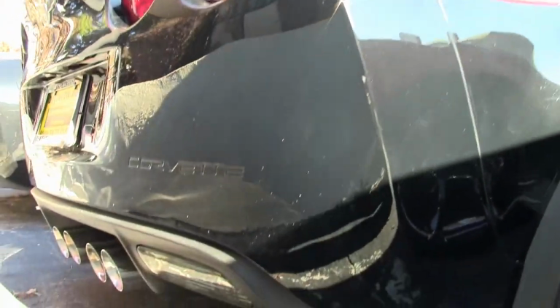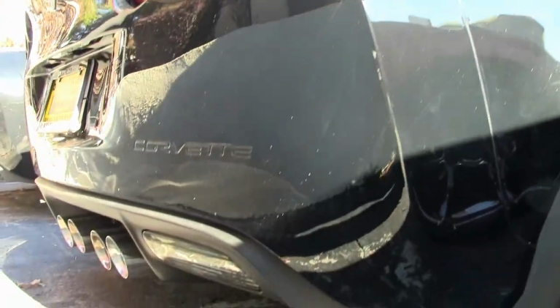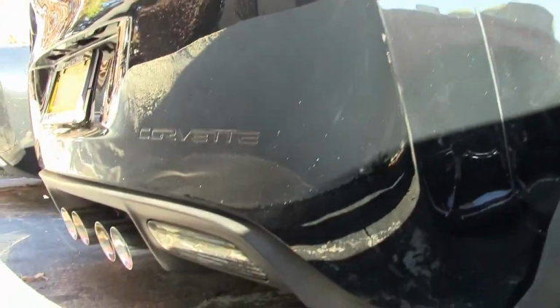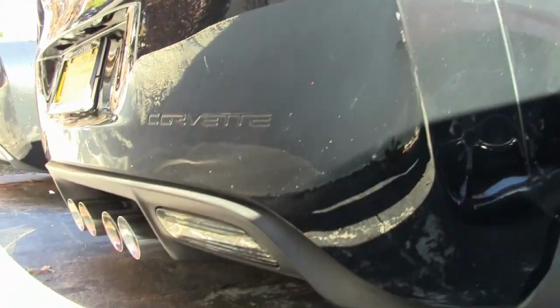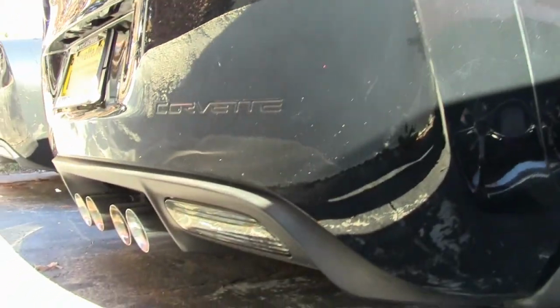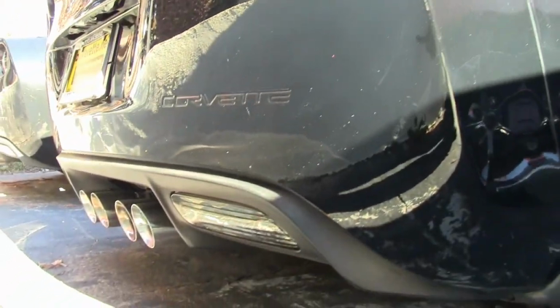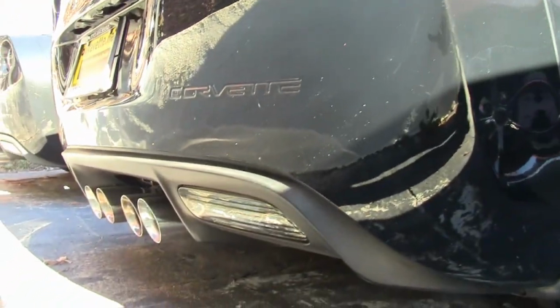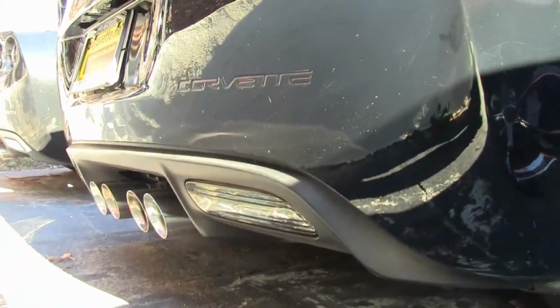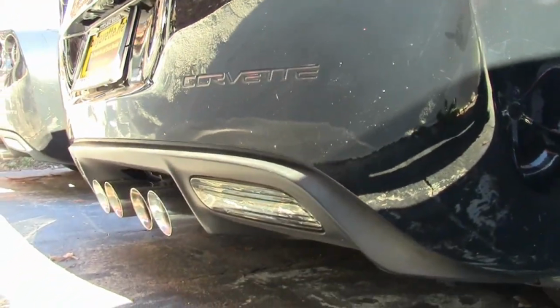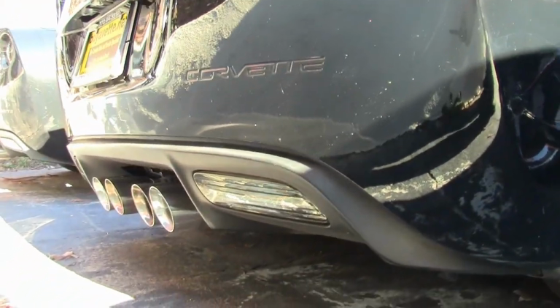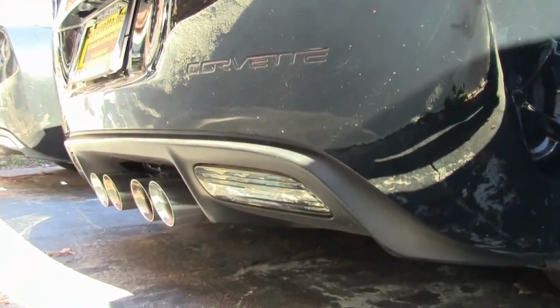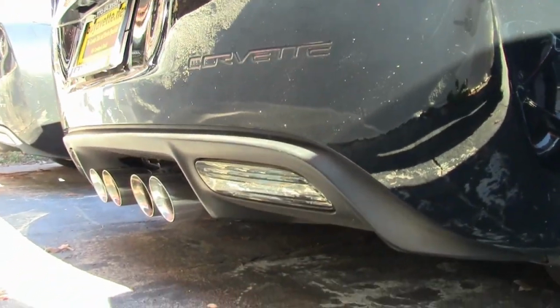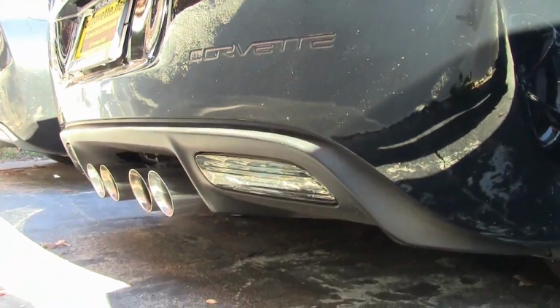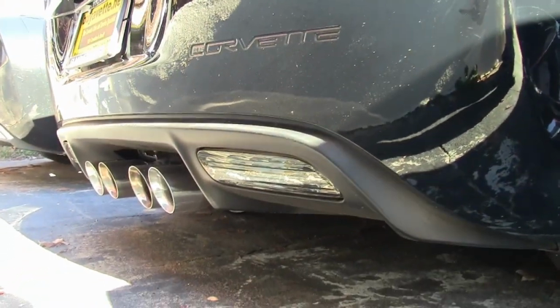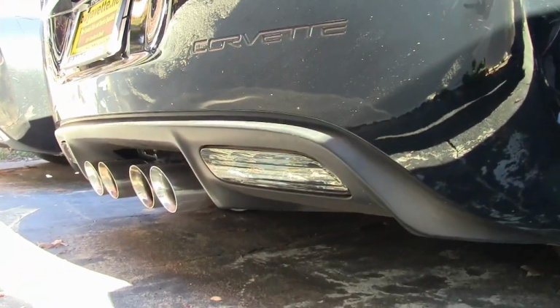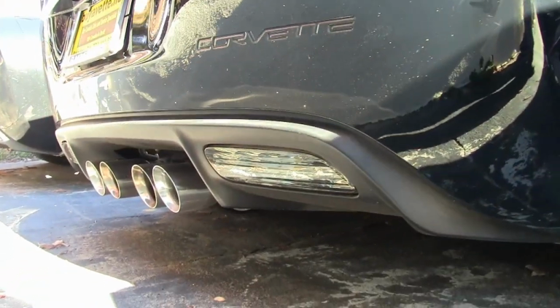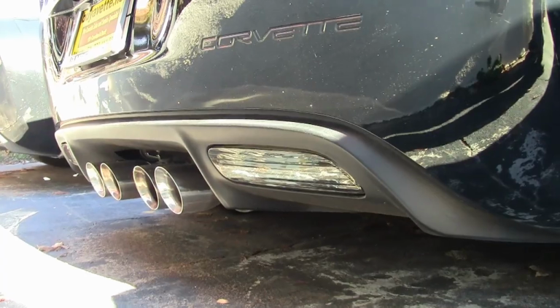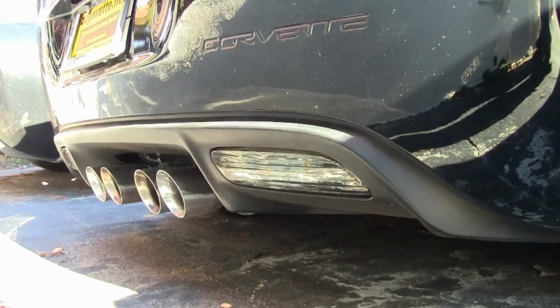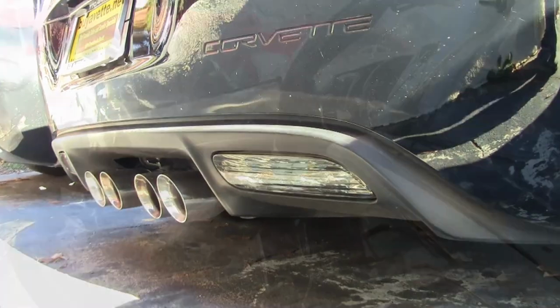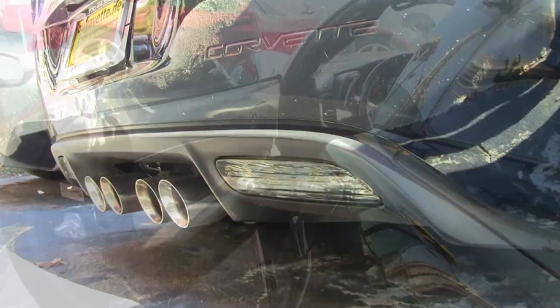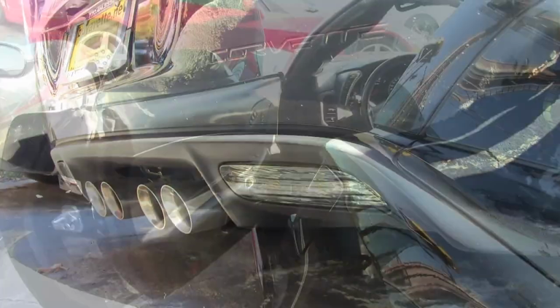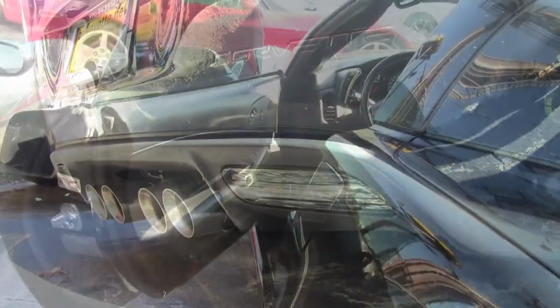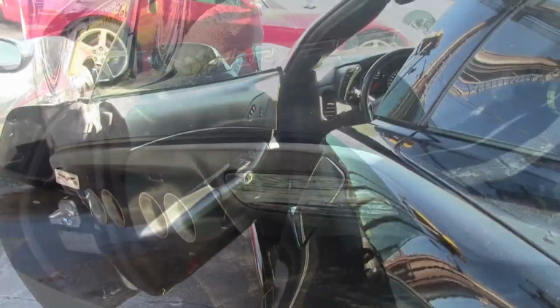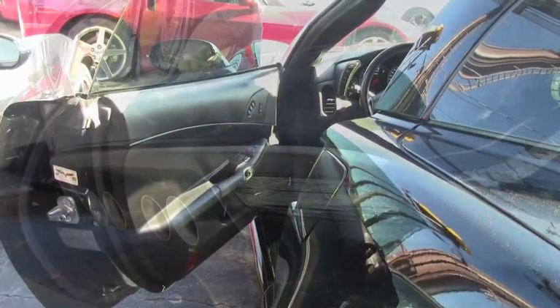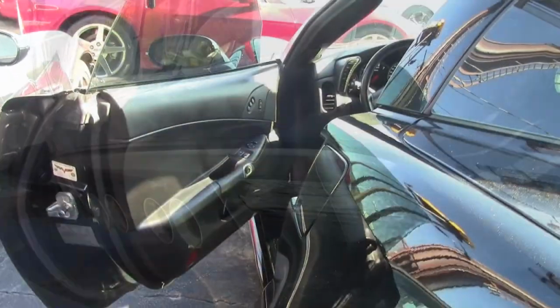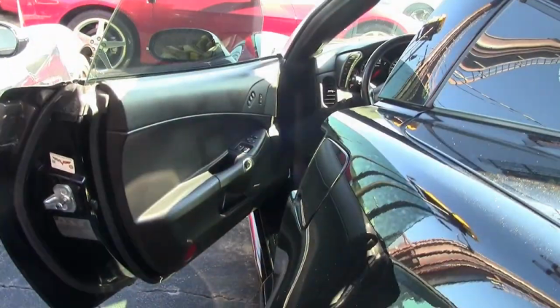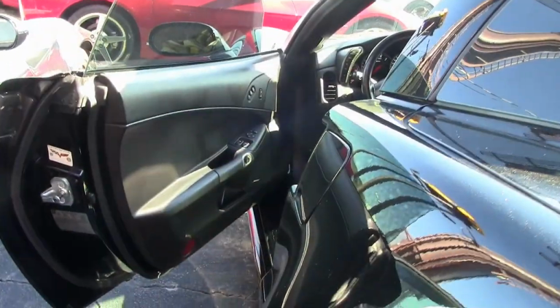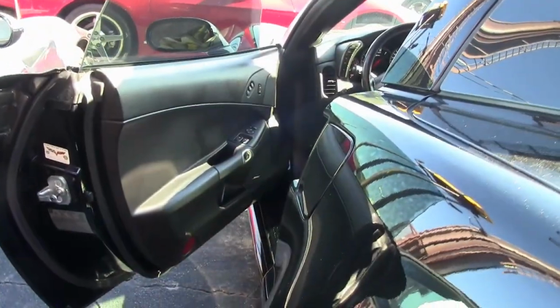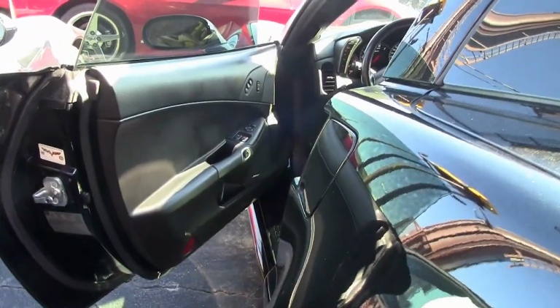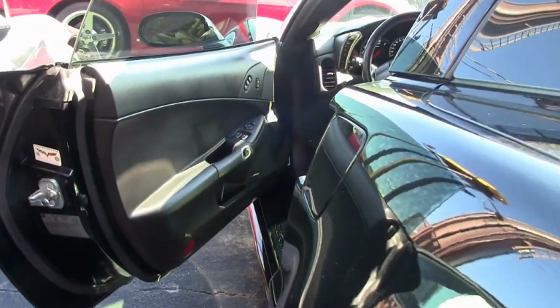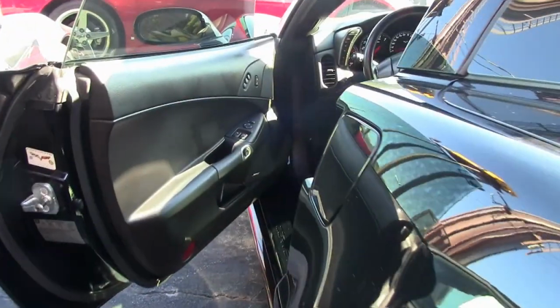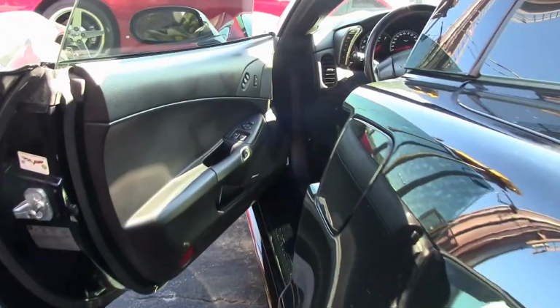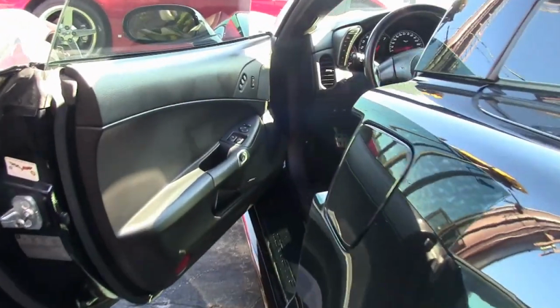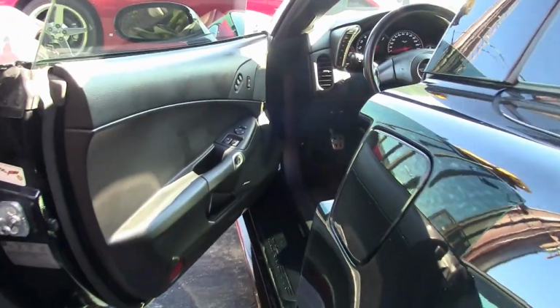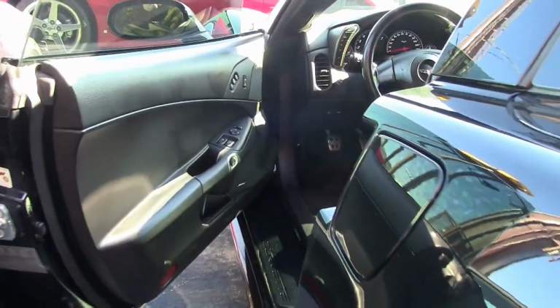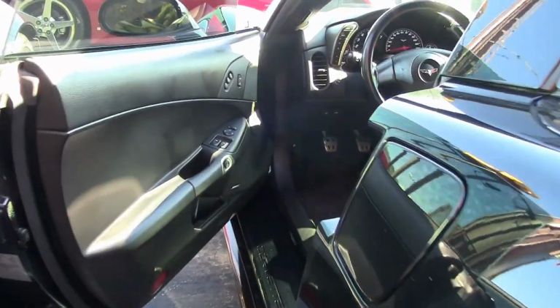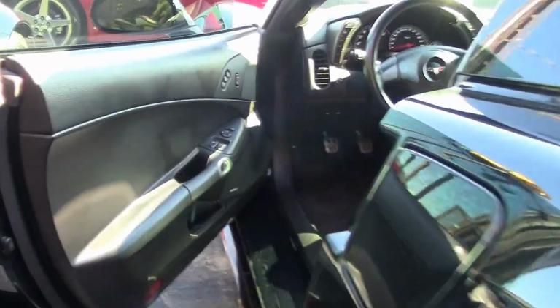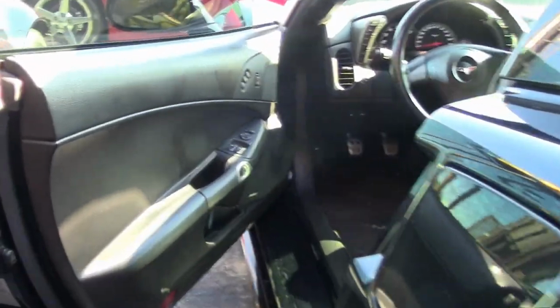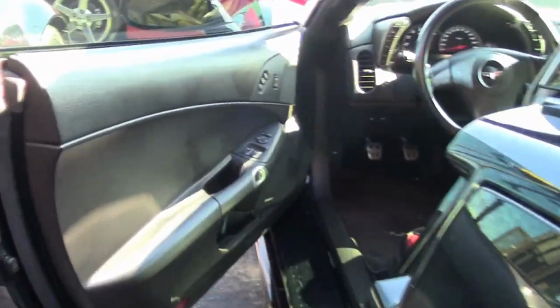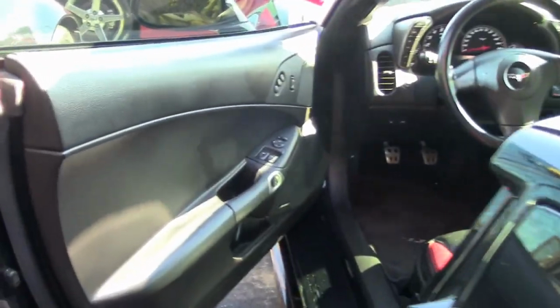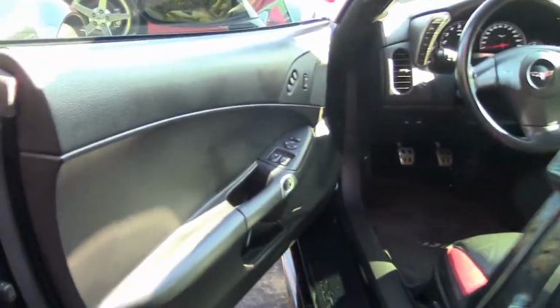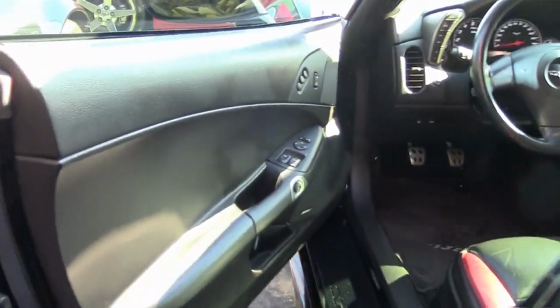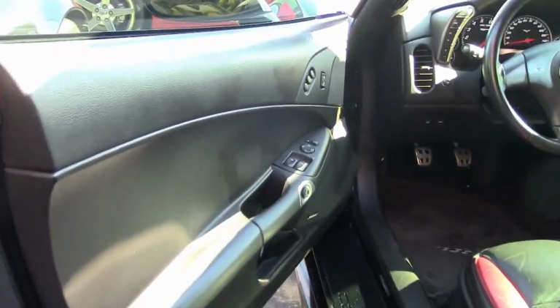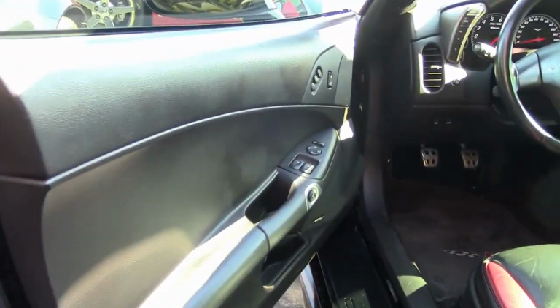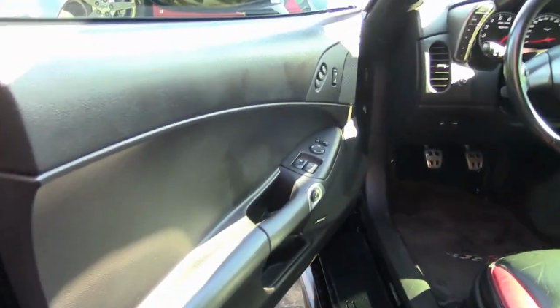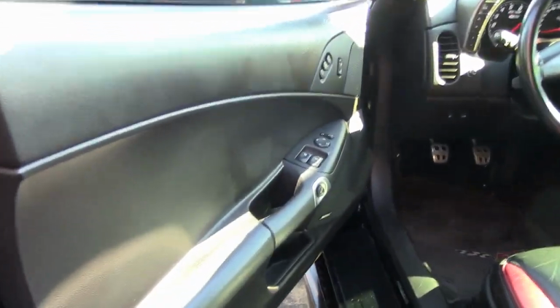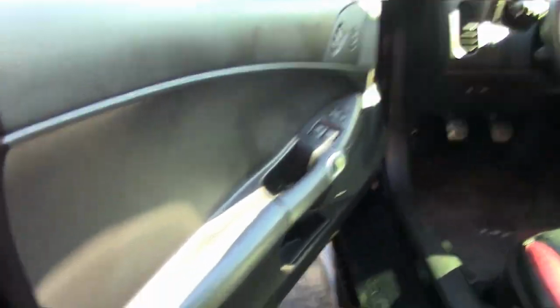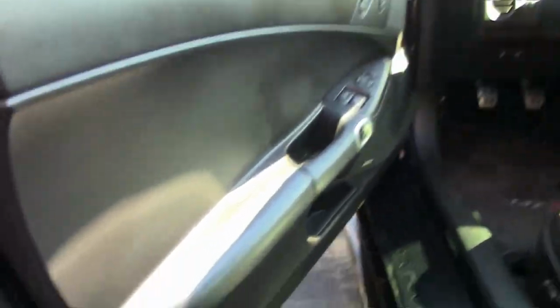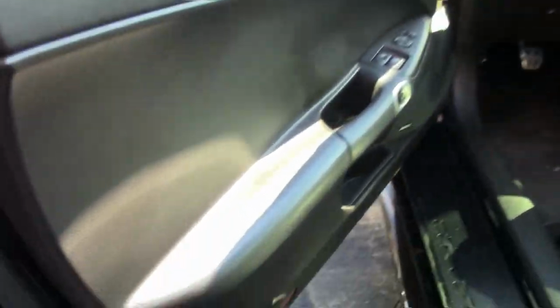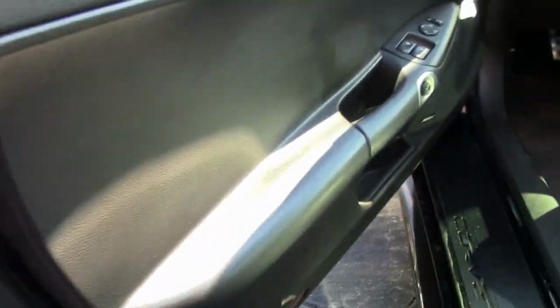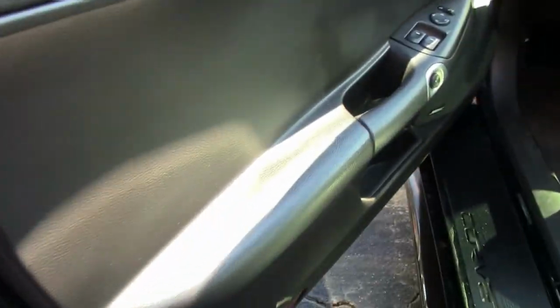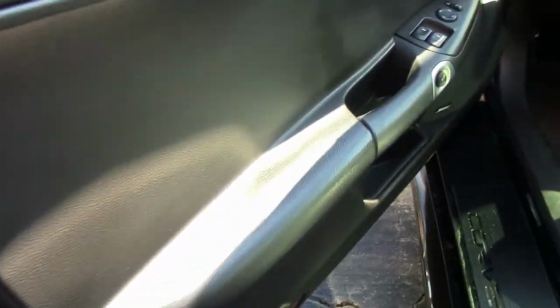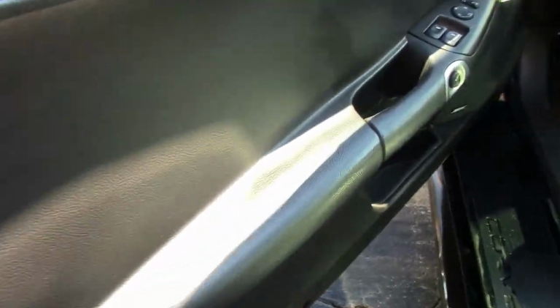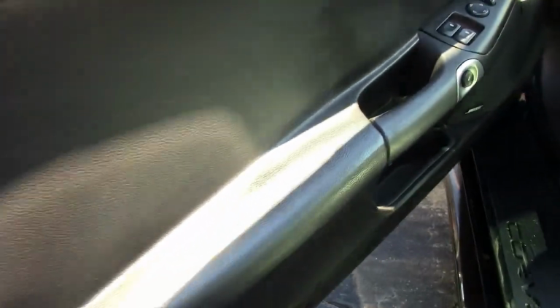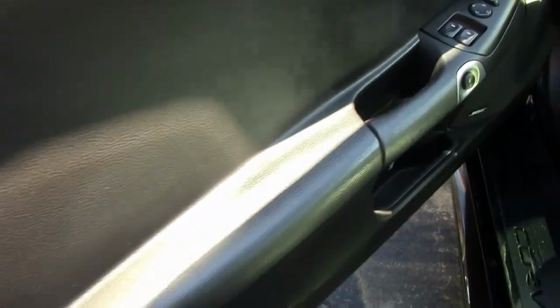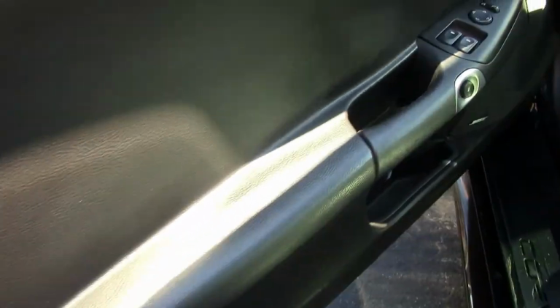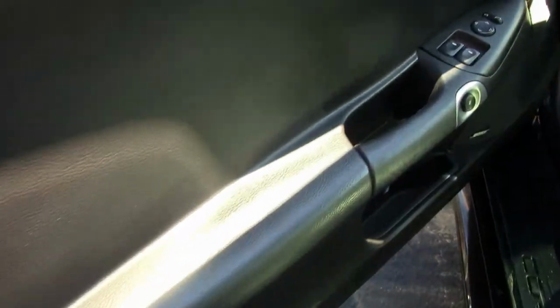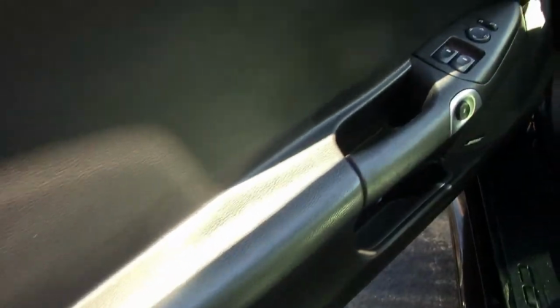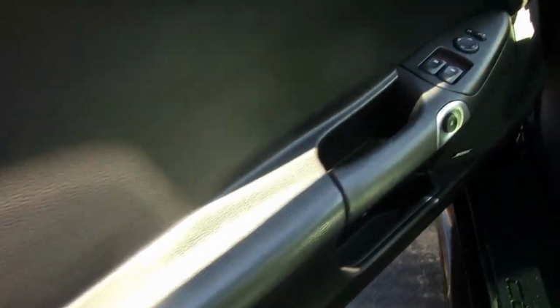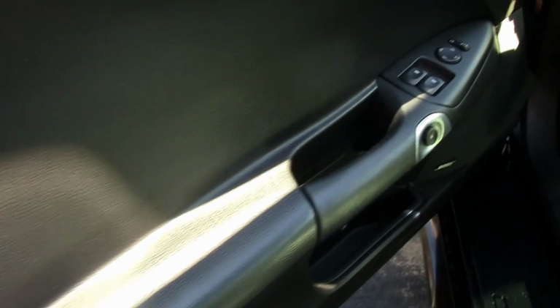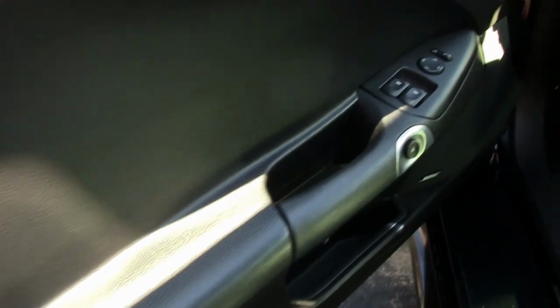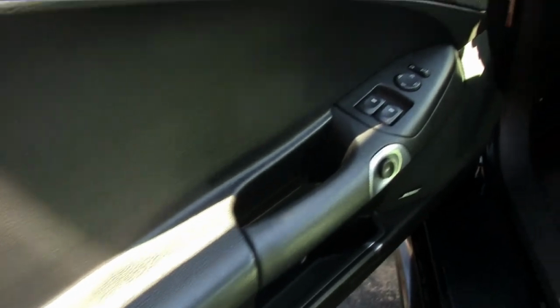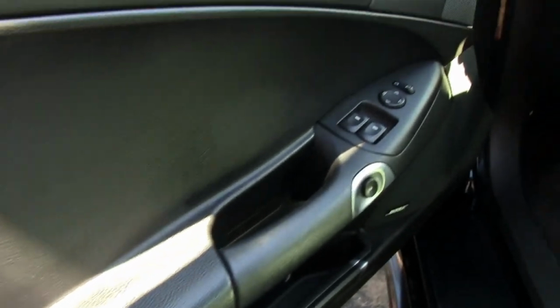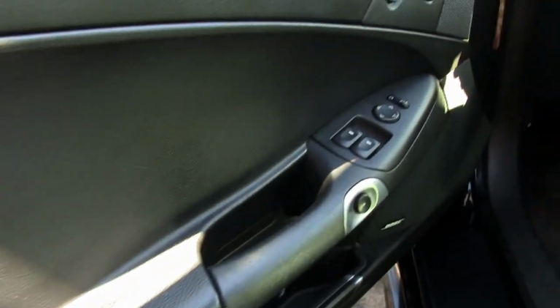It has dual mode exhaust, HID headlights, dual zone electronic climate control, fog lamps, keyless entry. This car has it all.